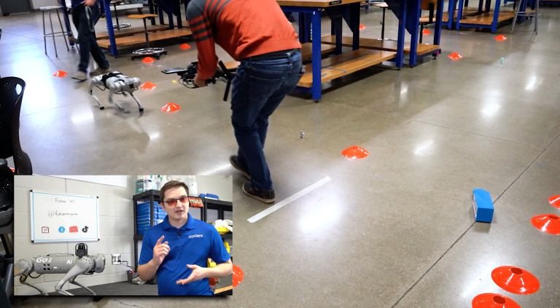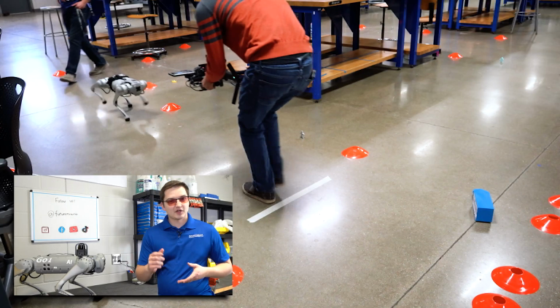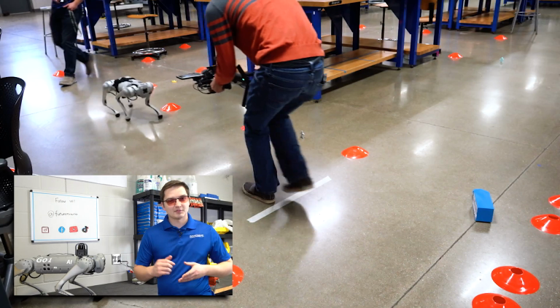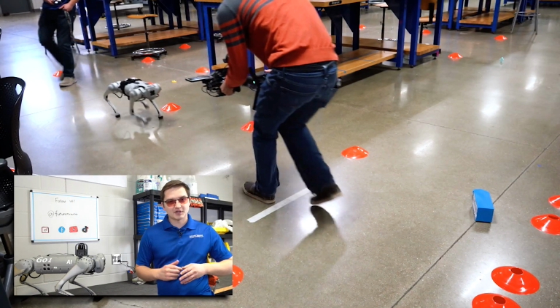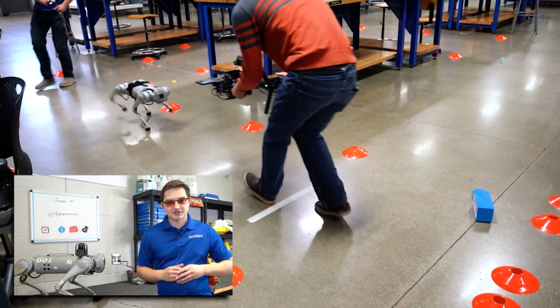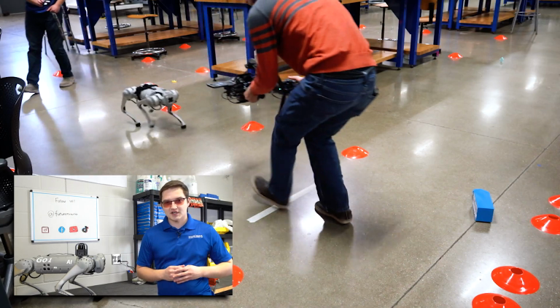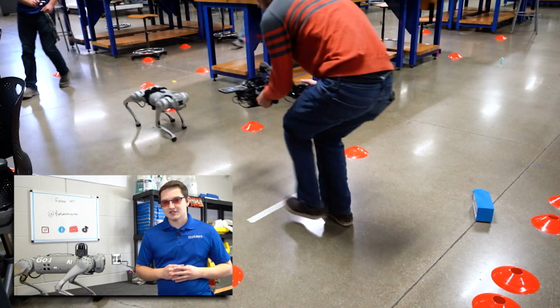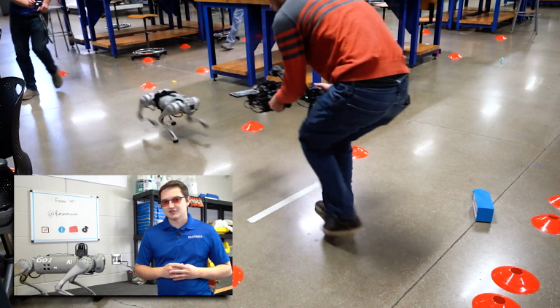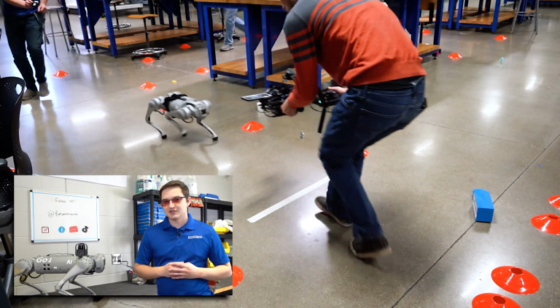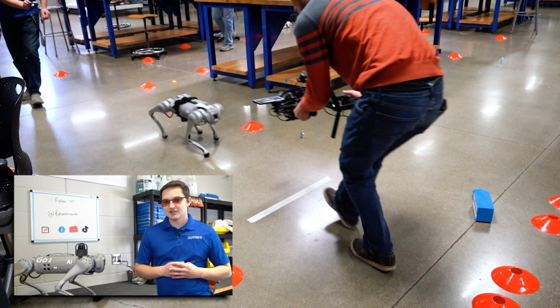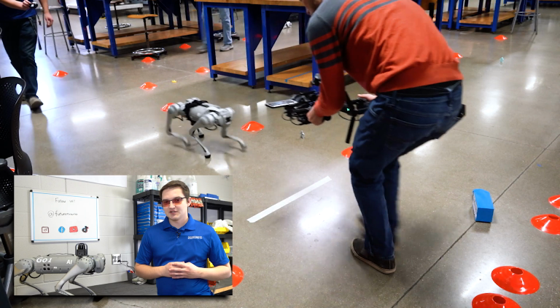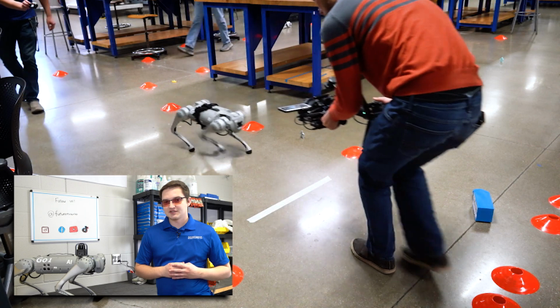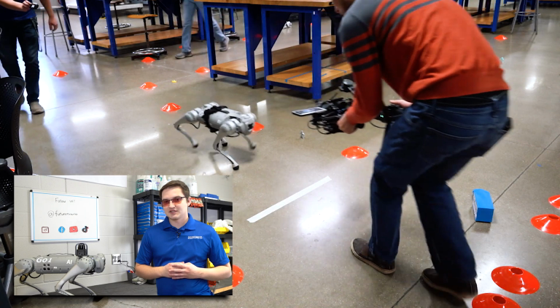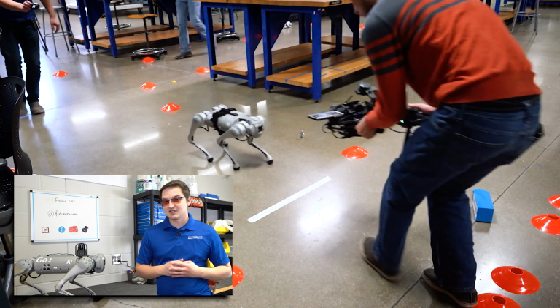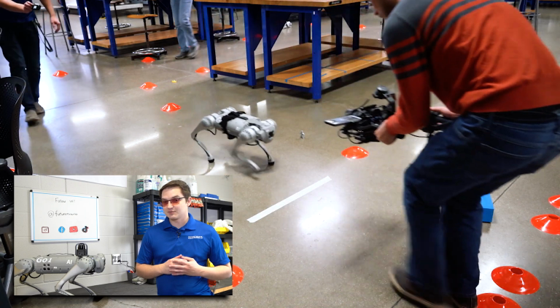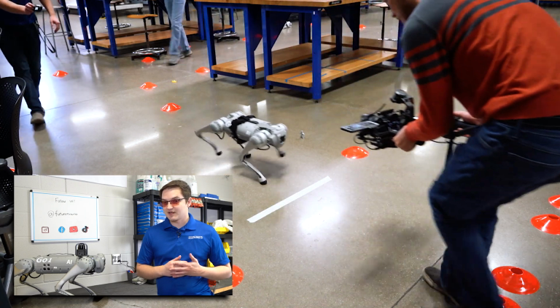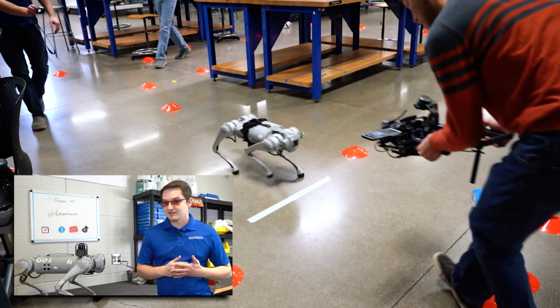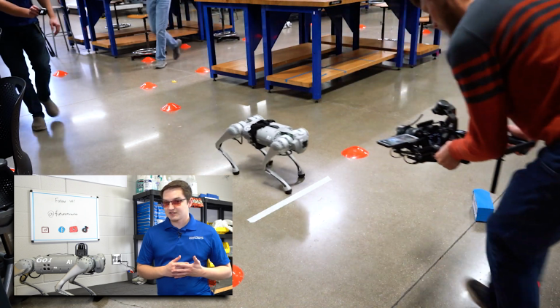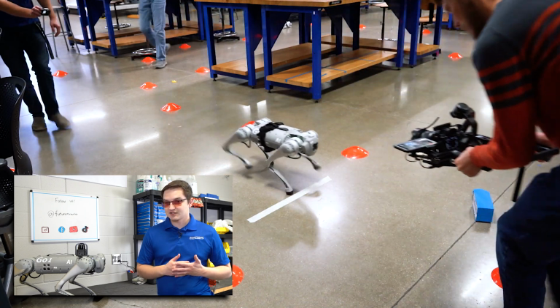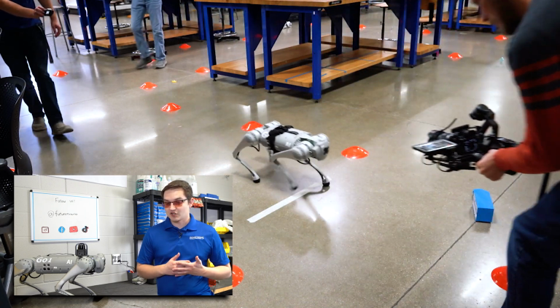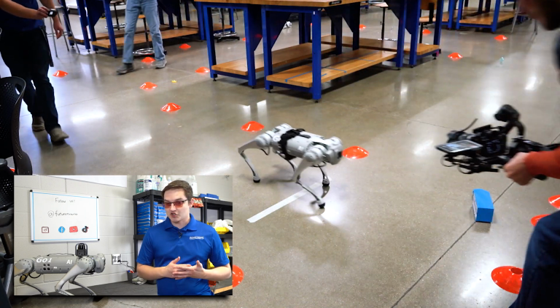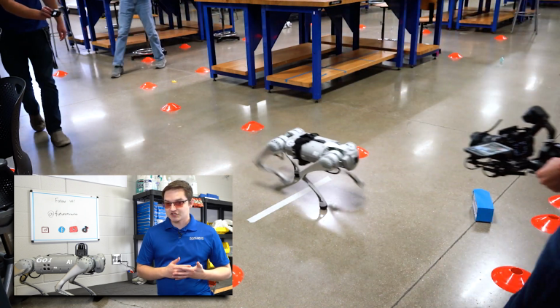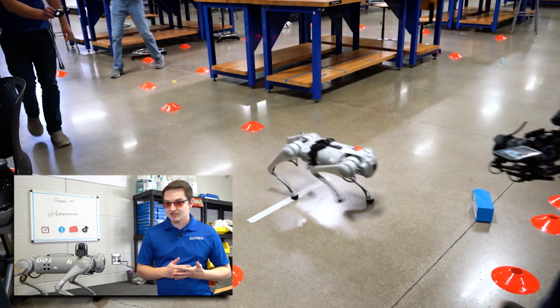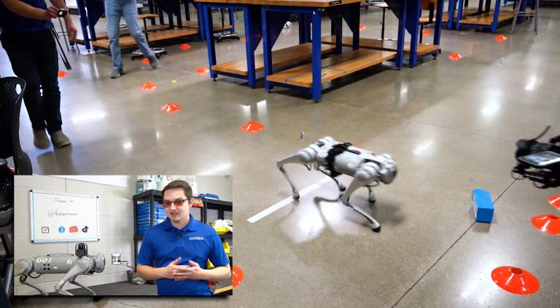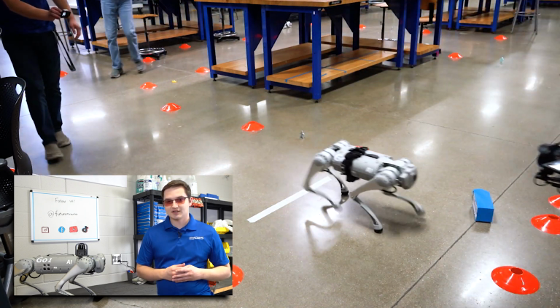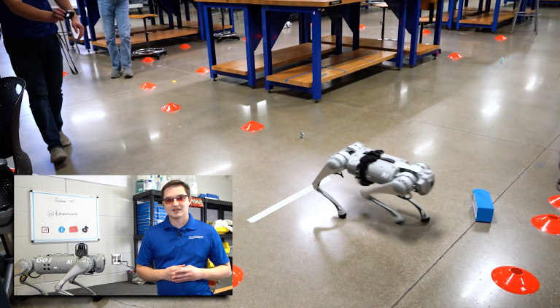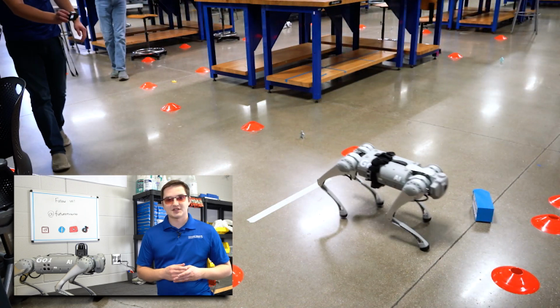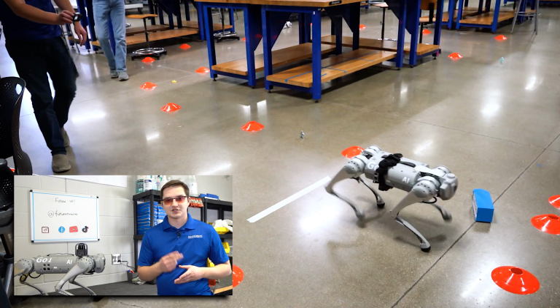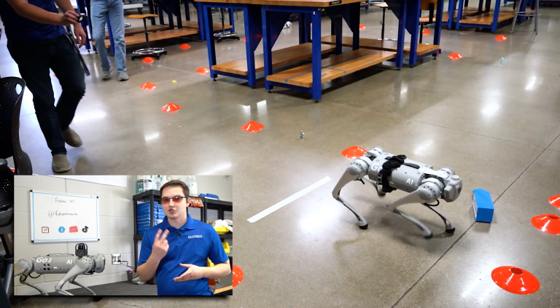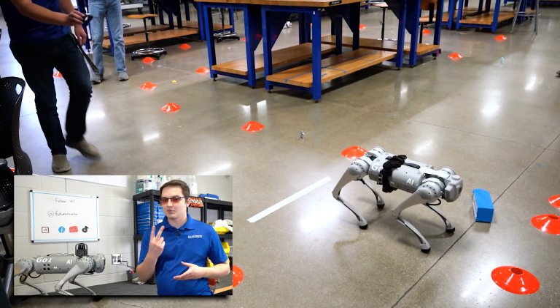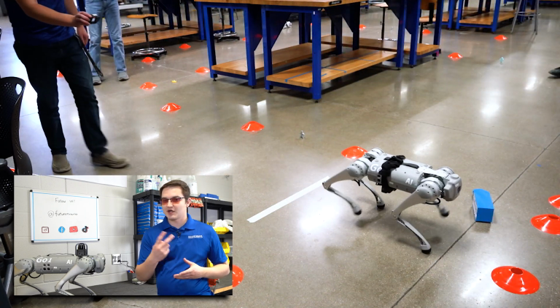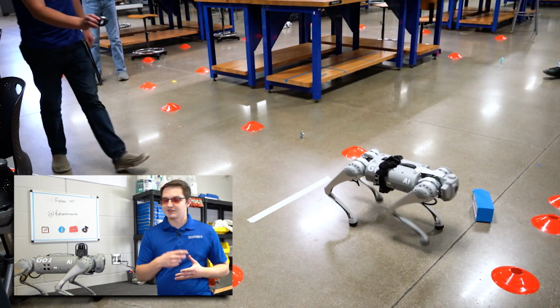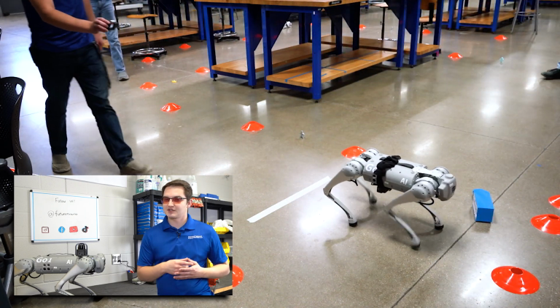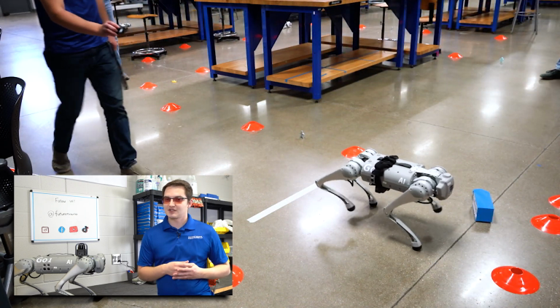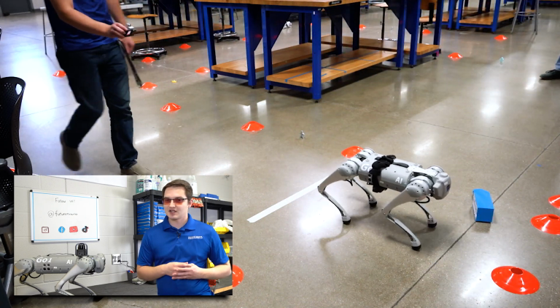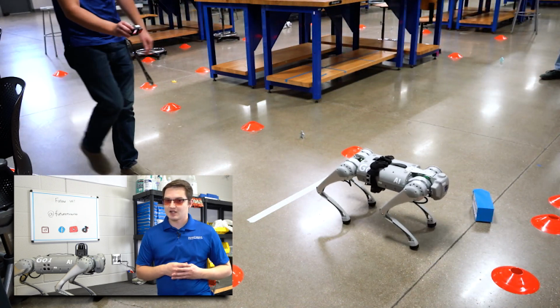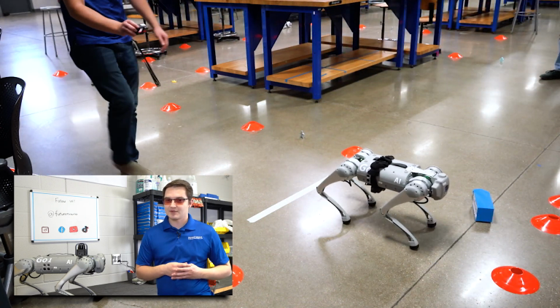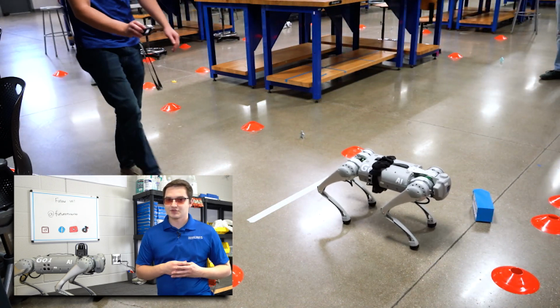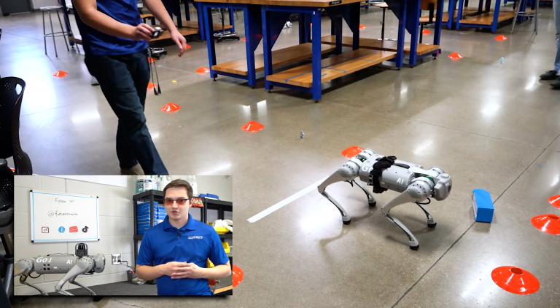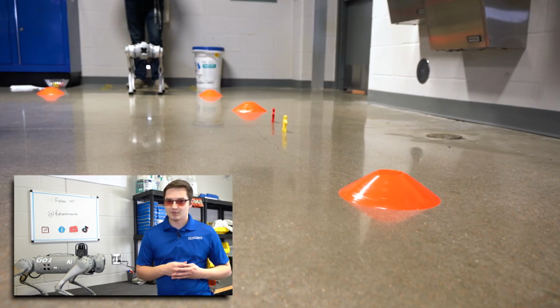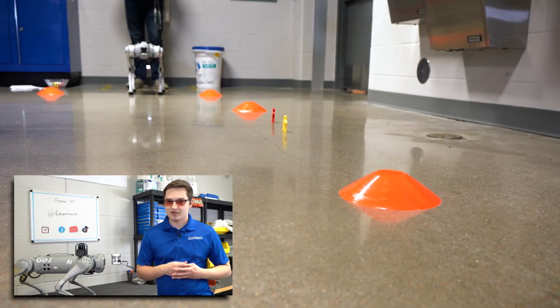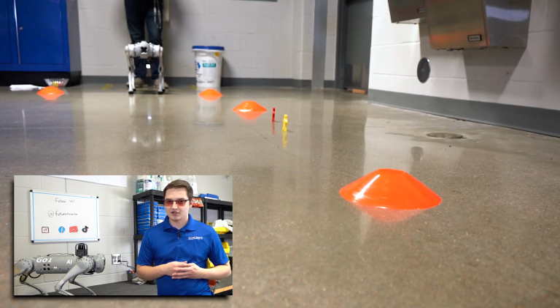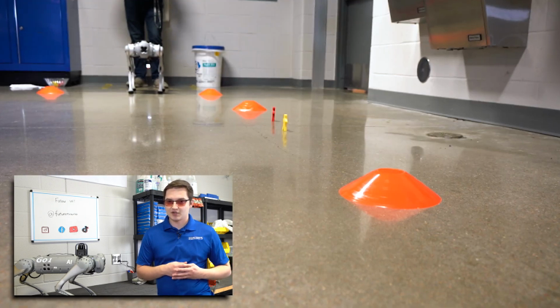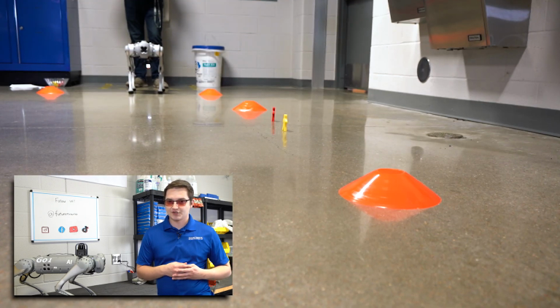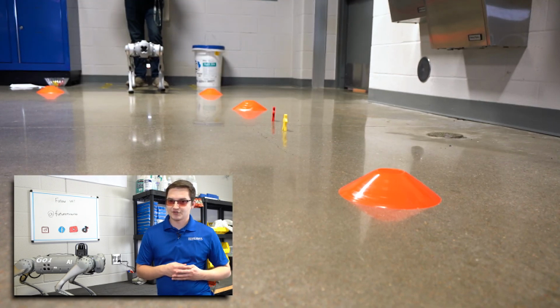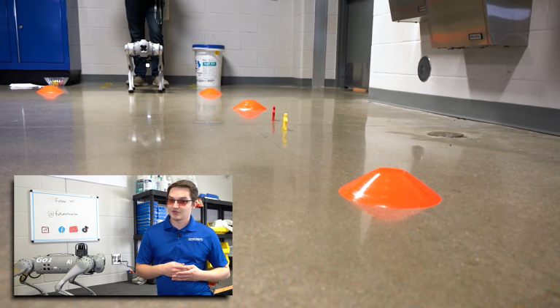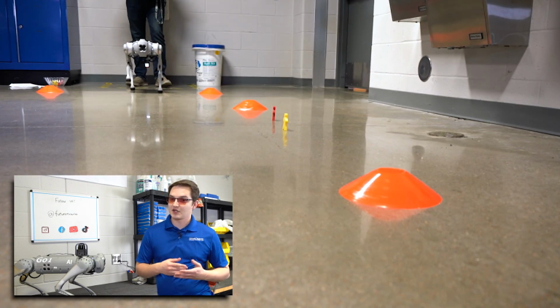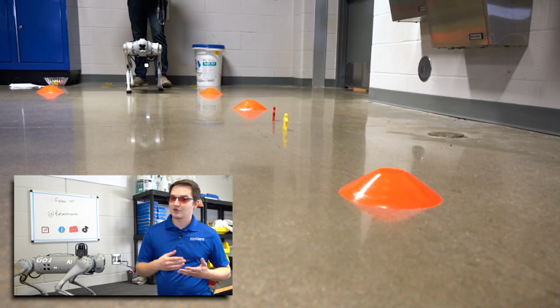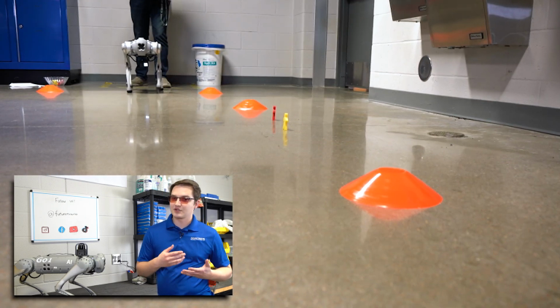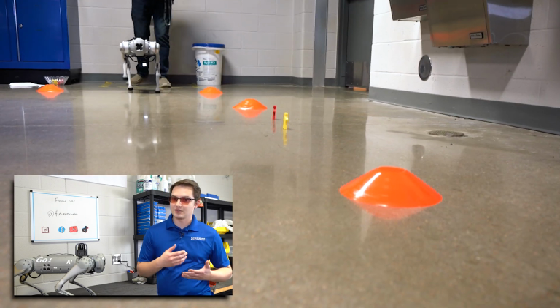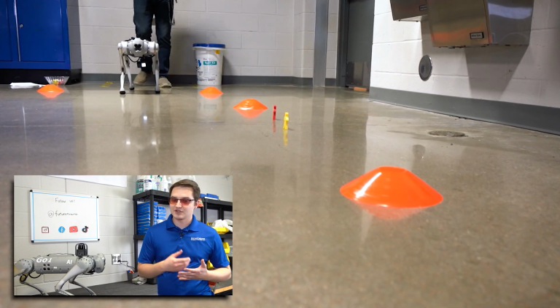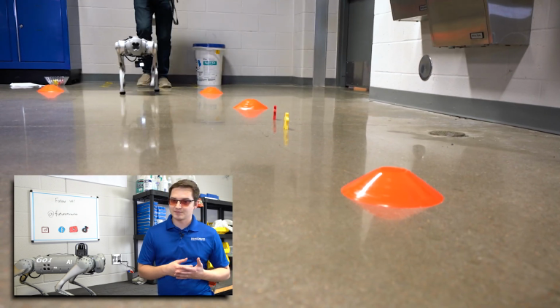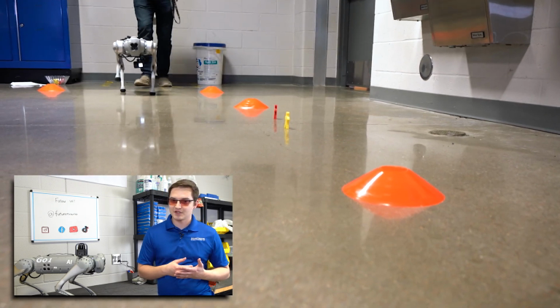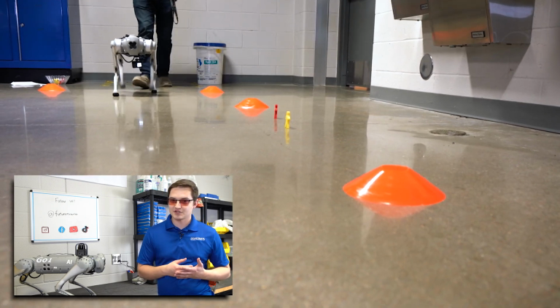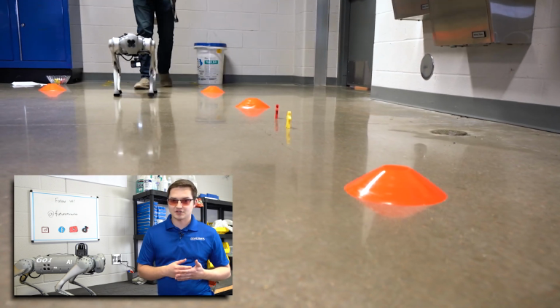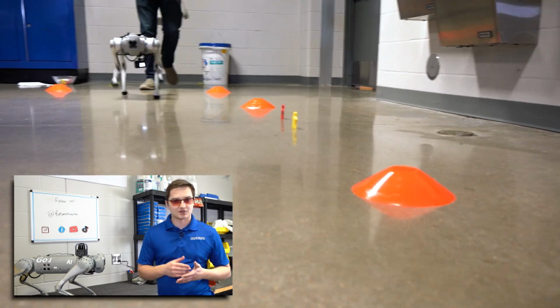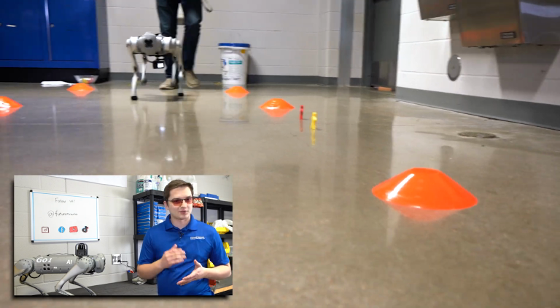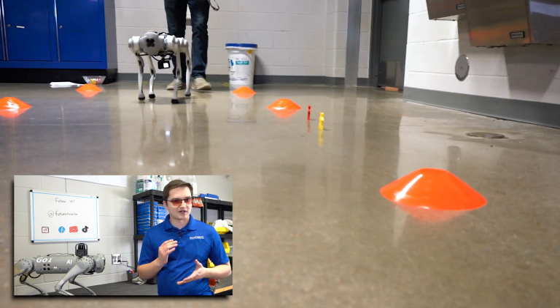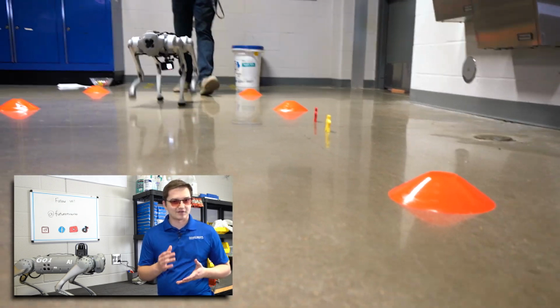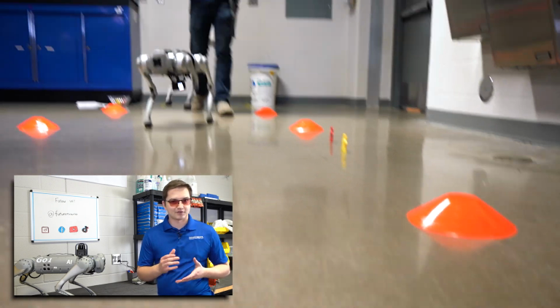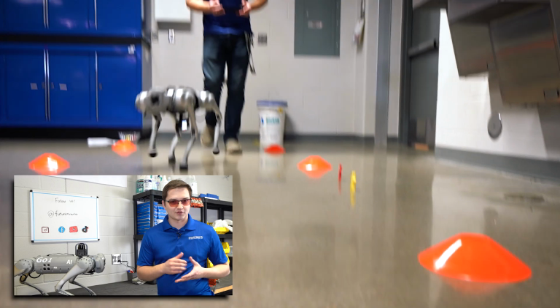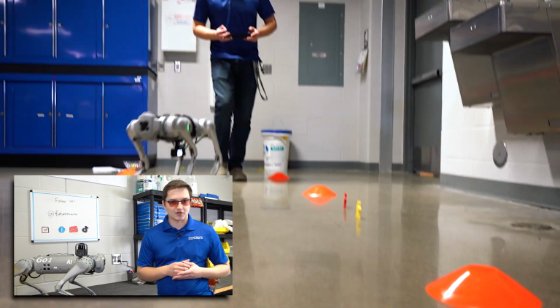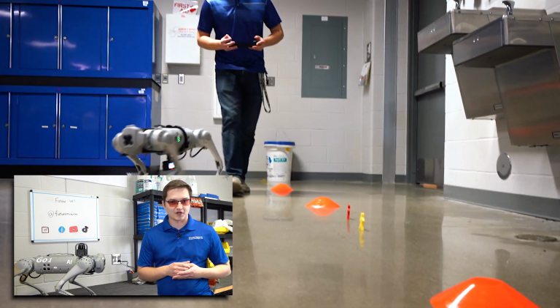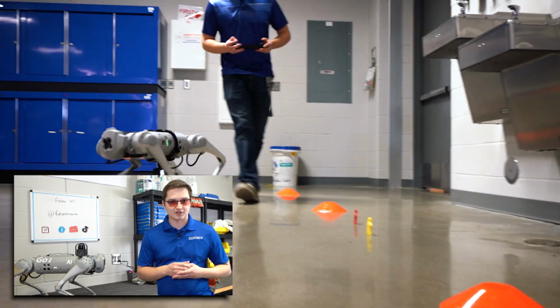Elon Musk actually did this at the SpaceX launch site. He has two Boston Dynamics robot dogs that go and do inspections right after the launch.